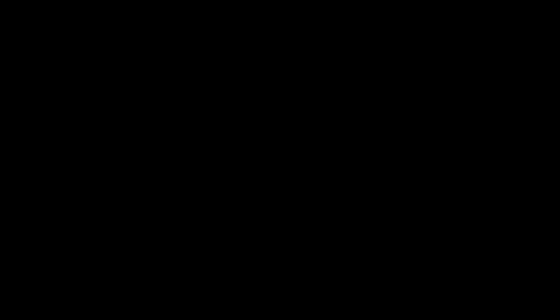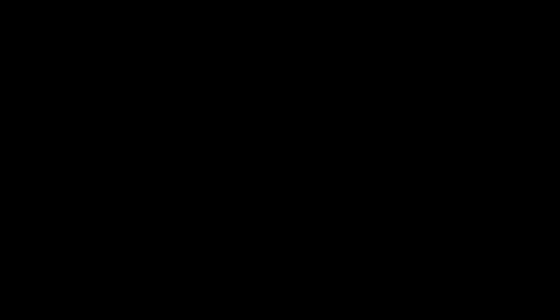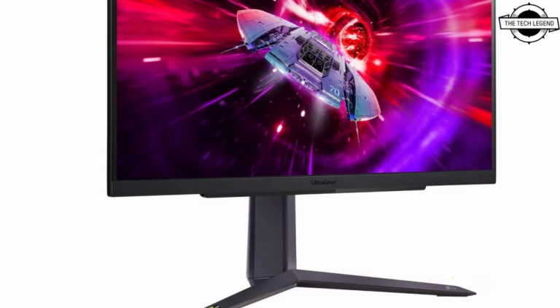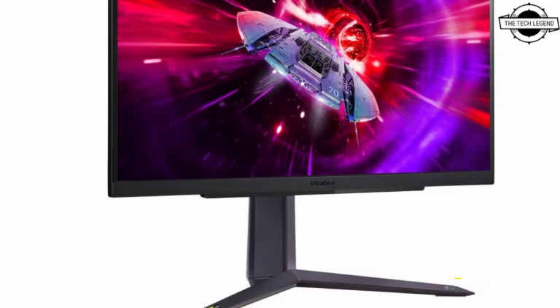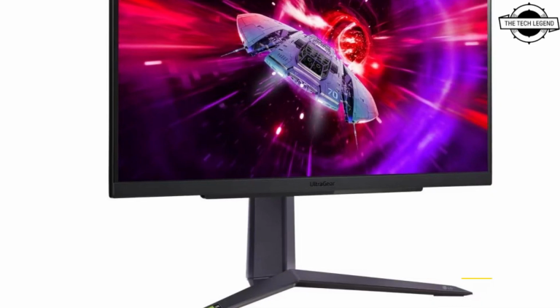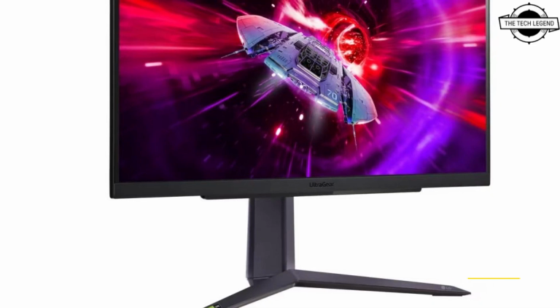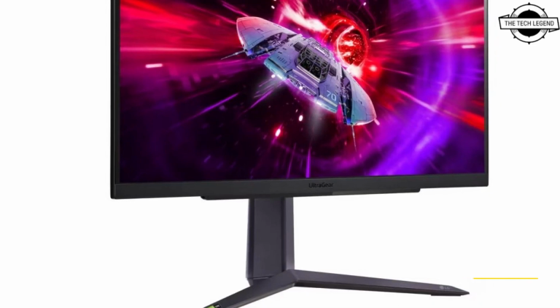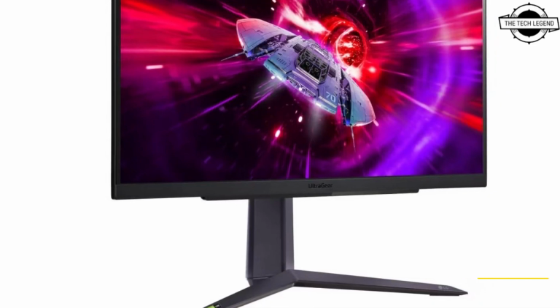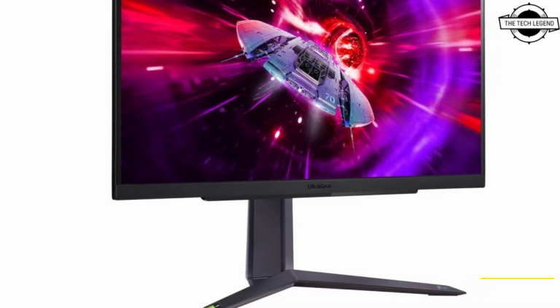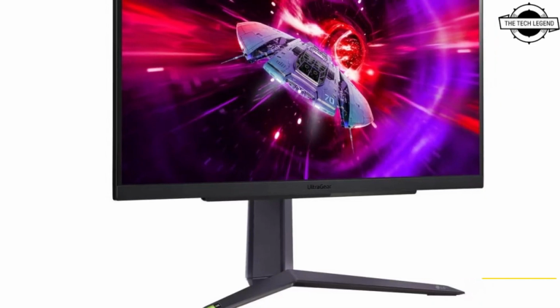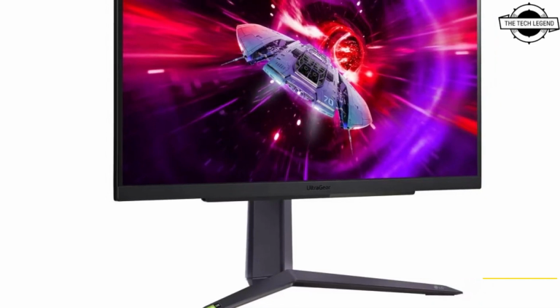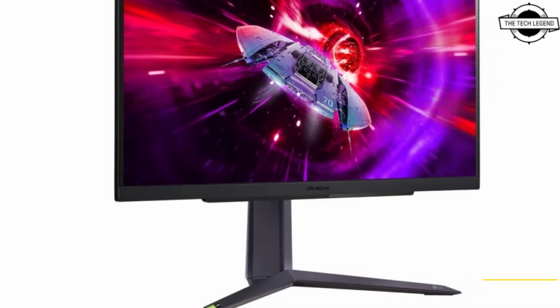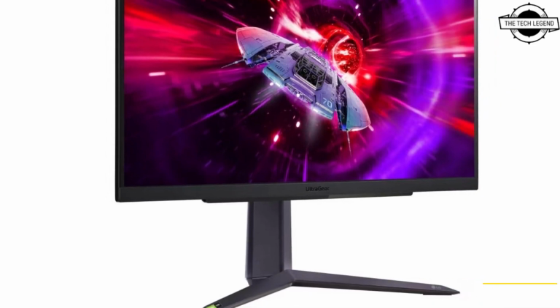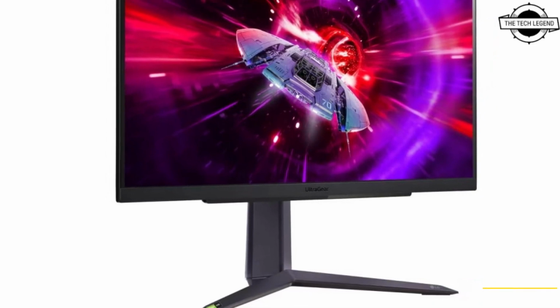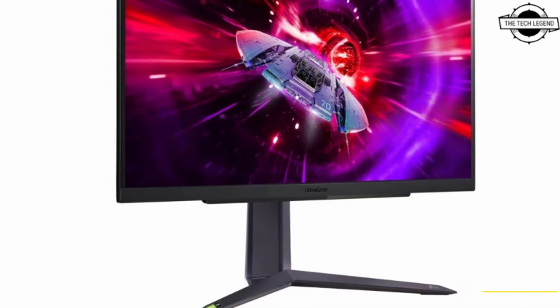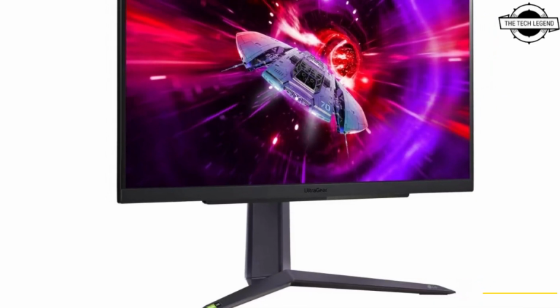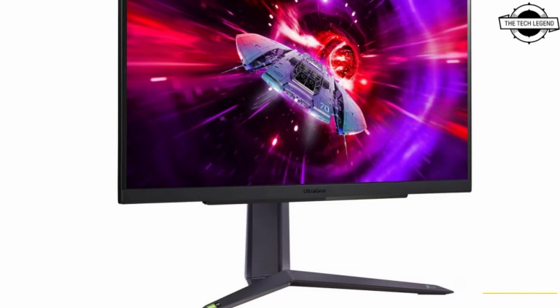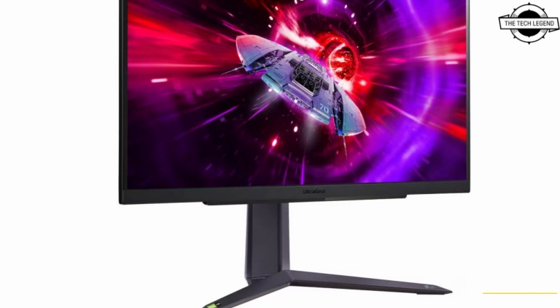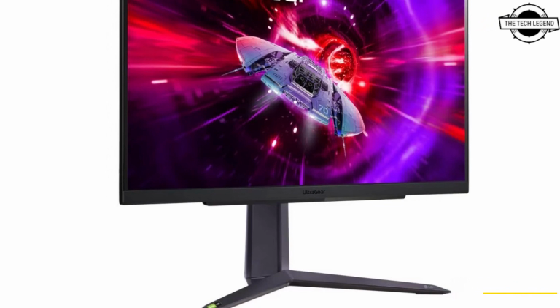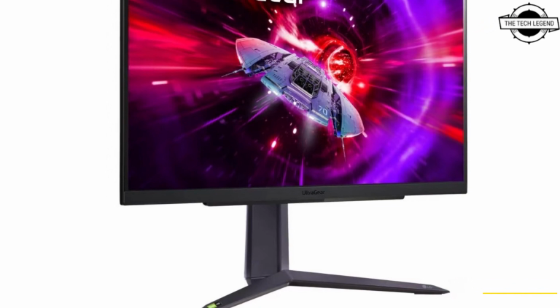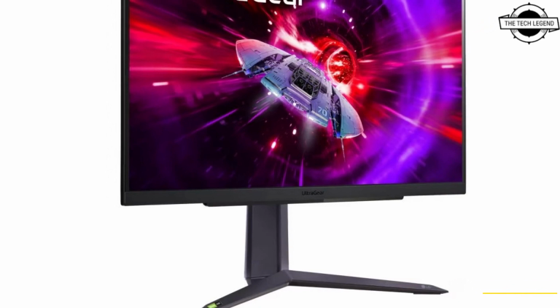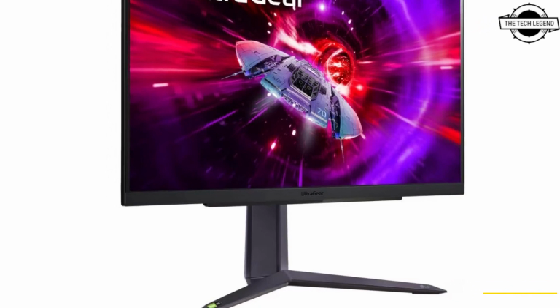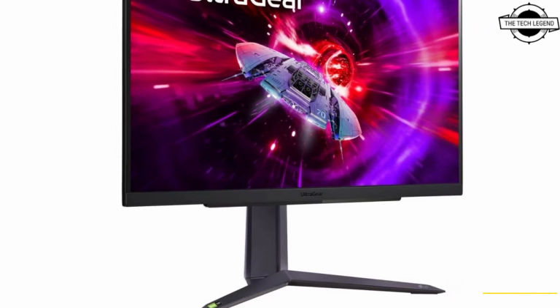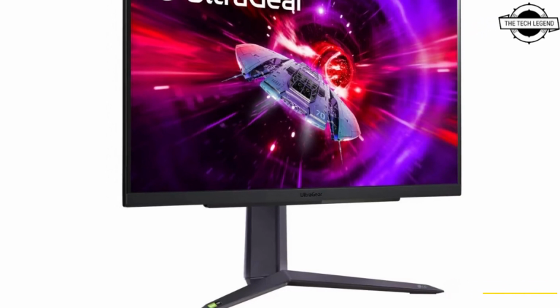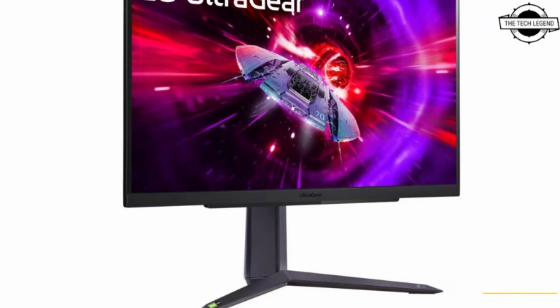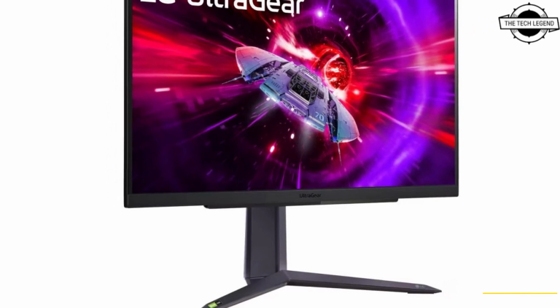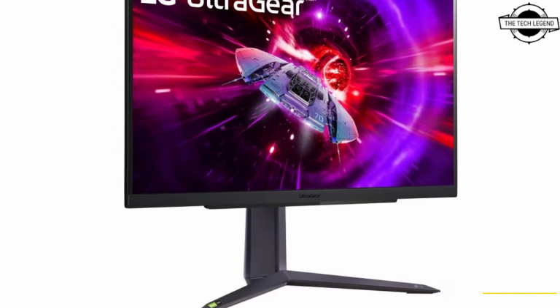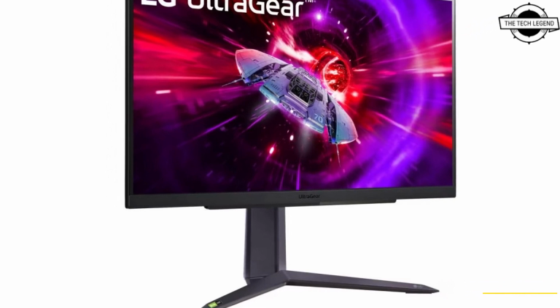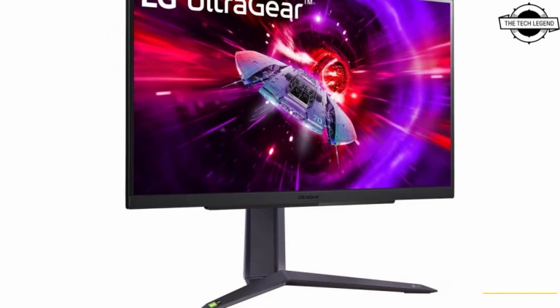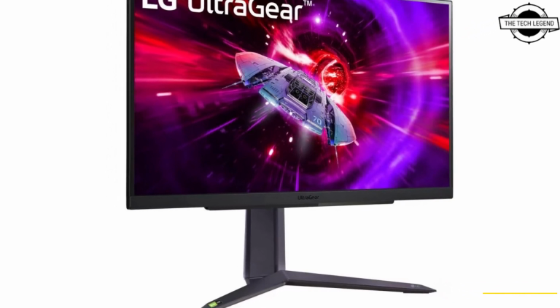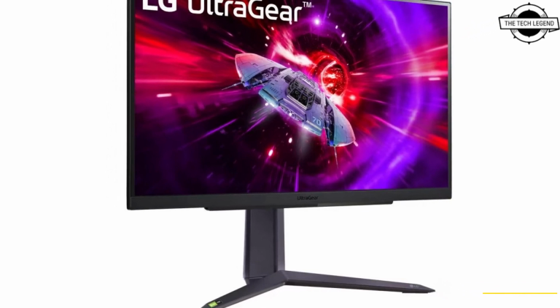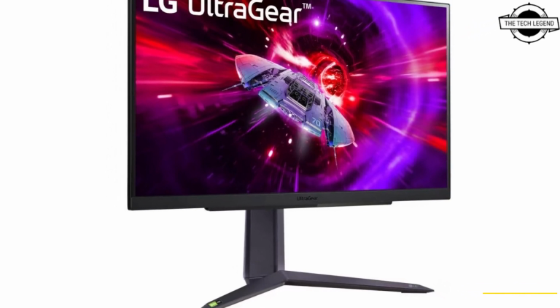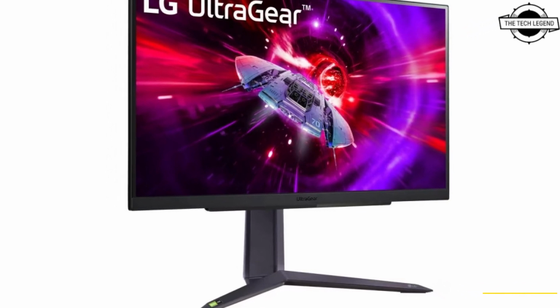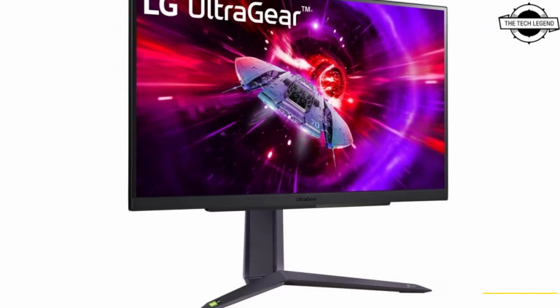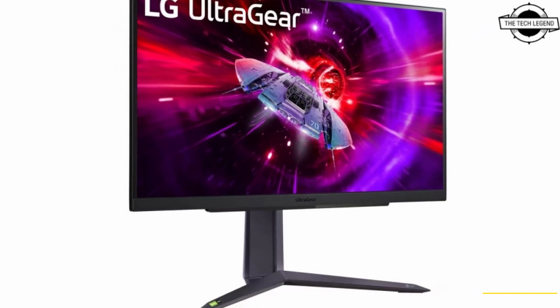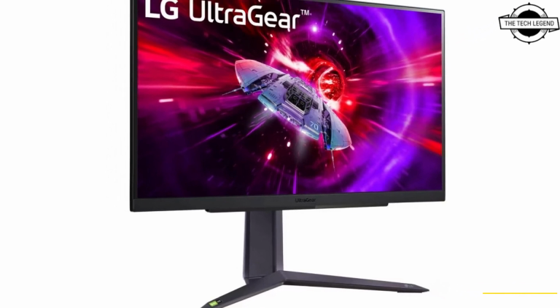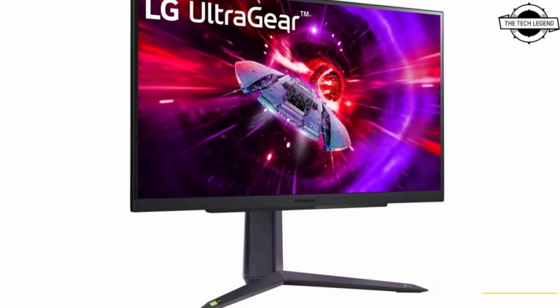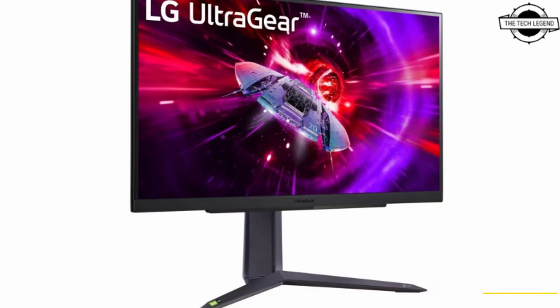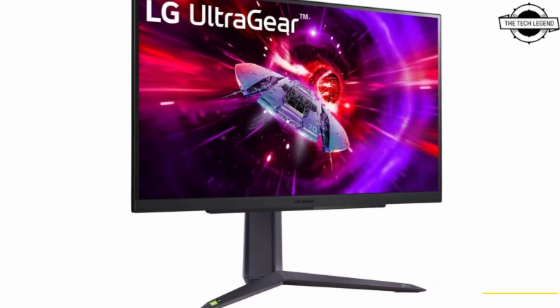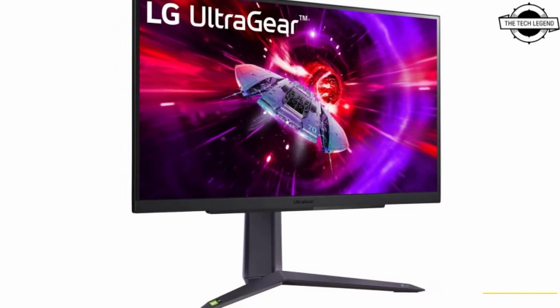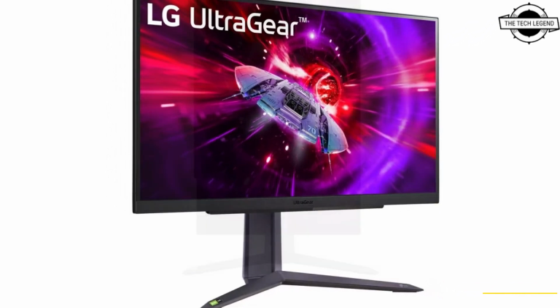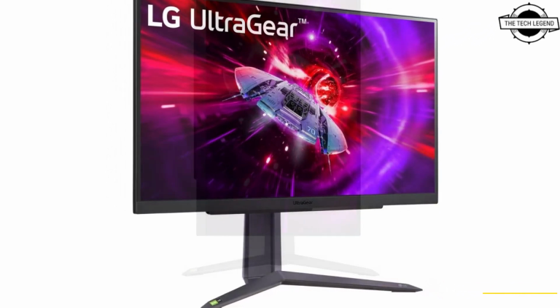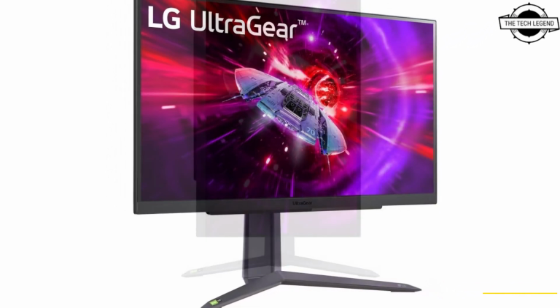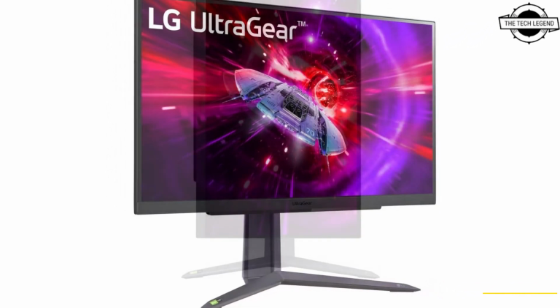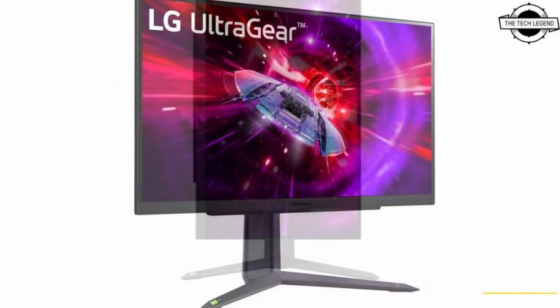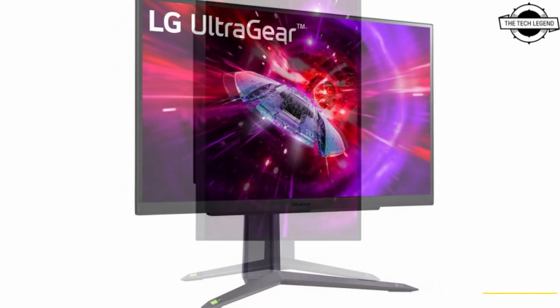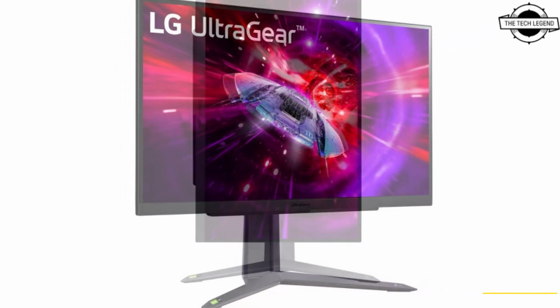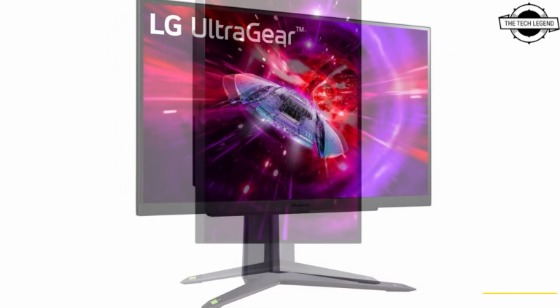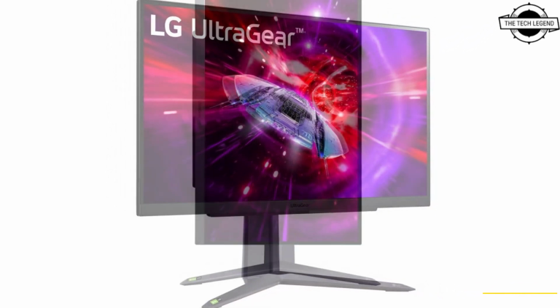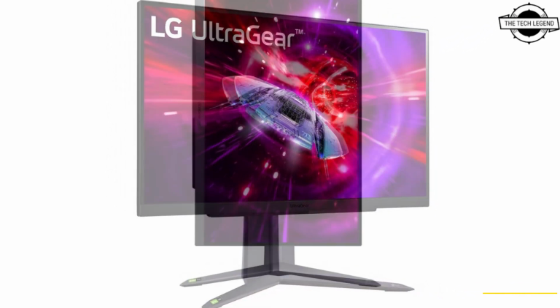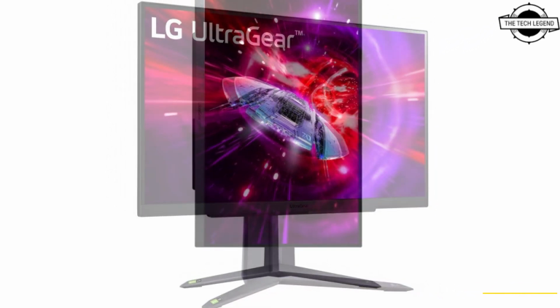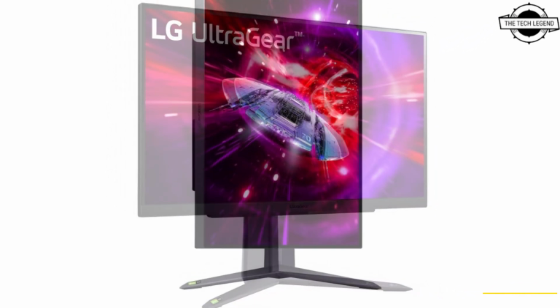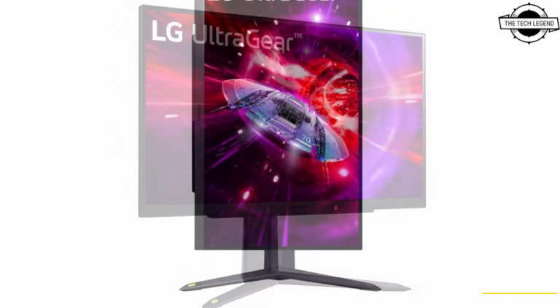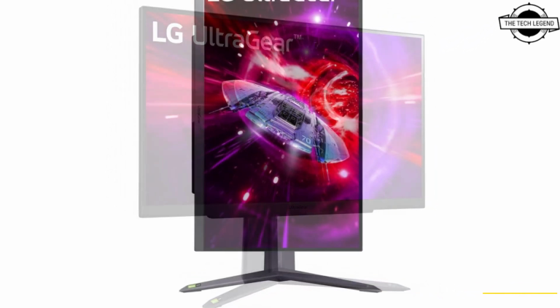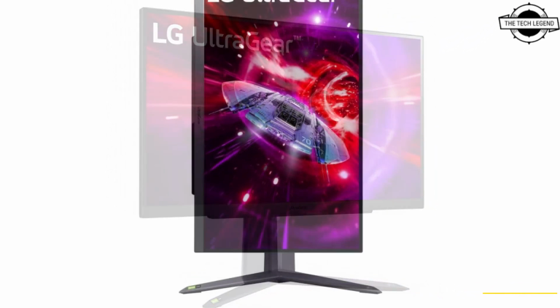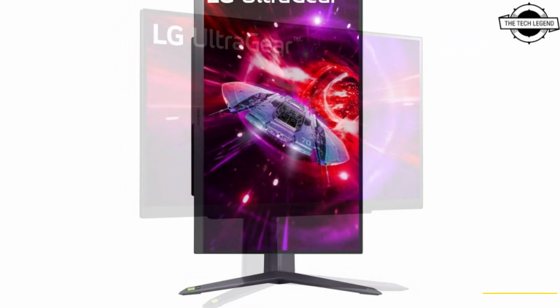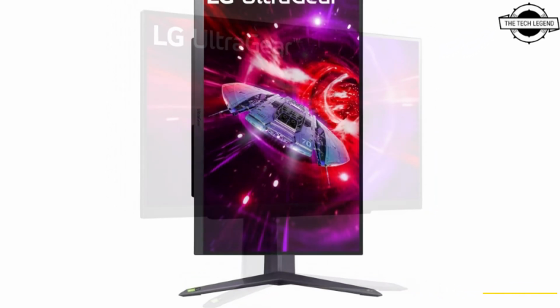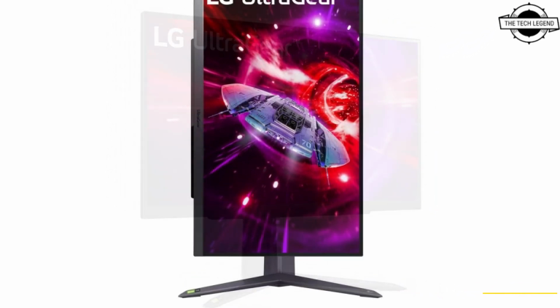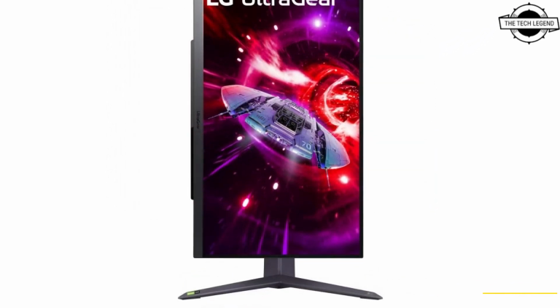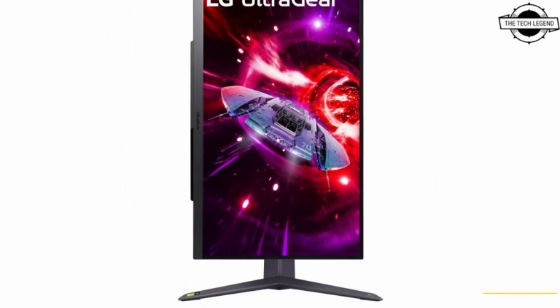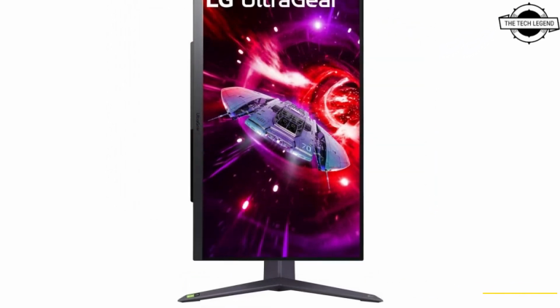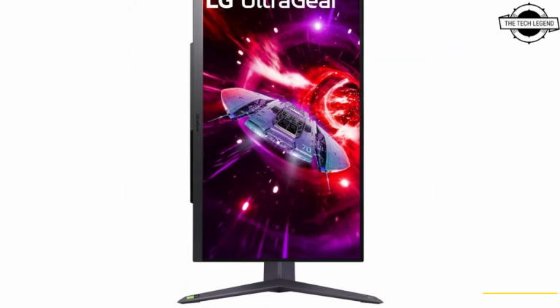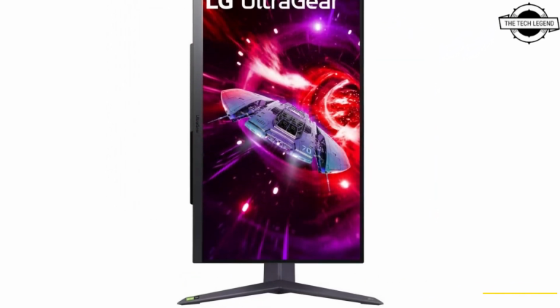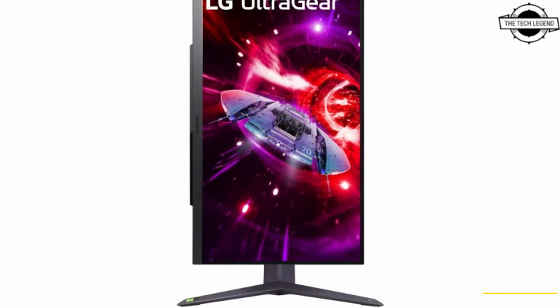Hello friends, welcome to the TechListN channel. Today I will talk about LG's new UltraGear gaming monitor.